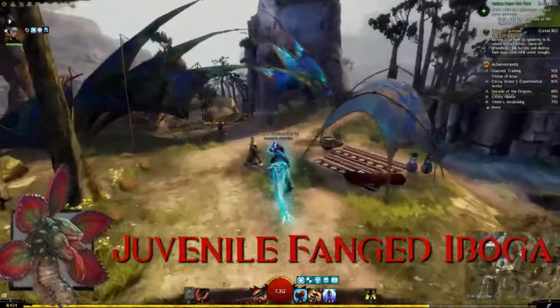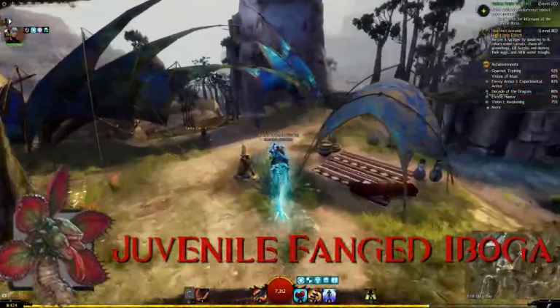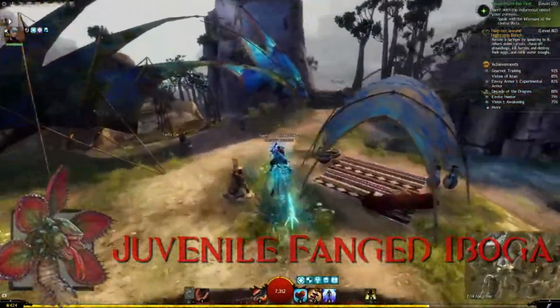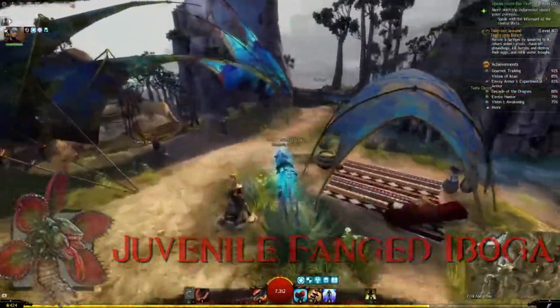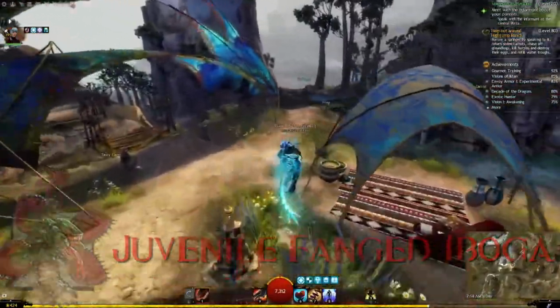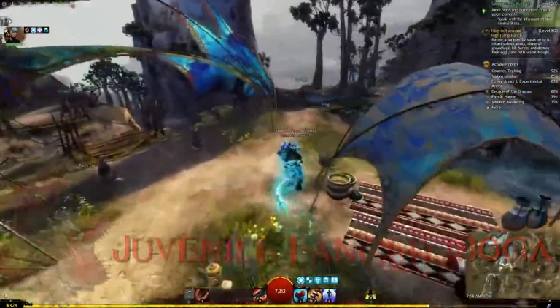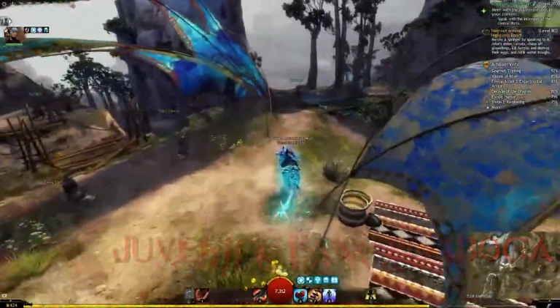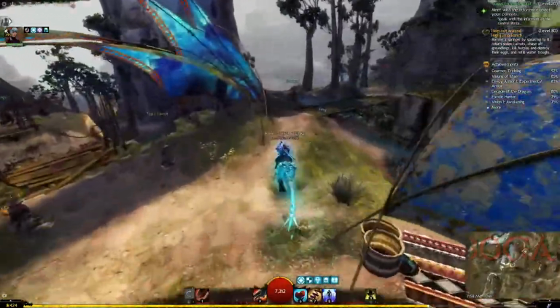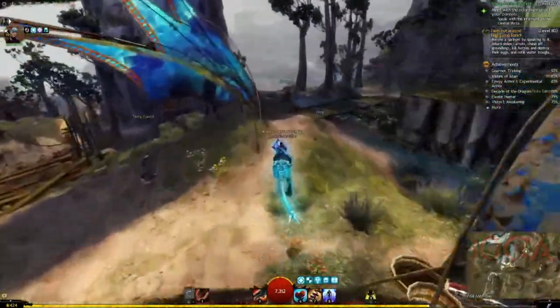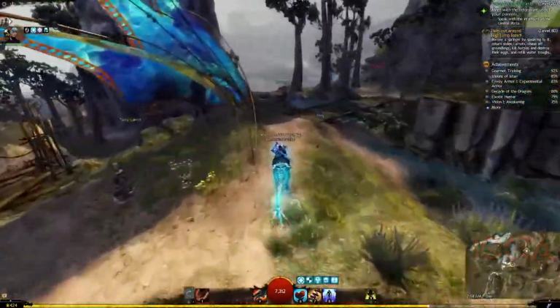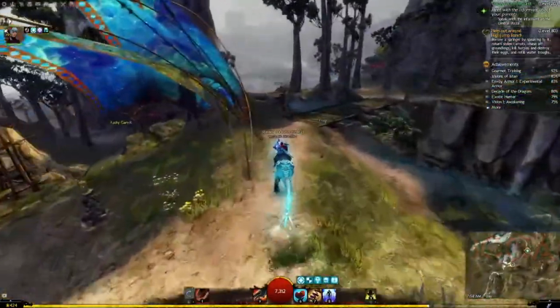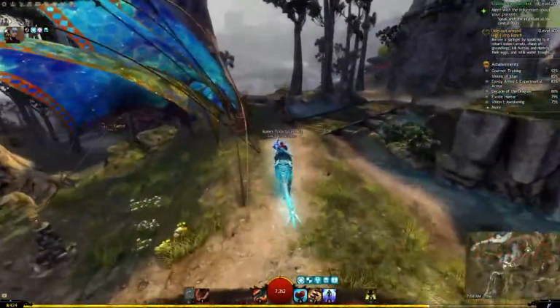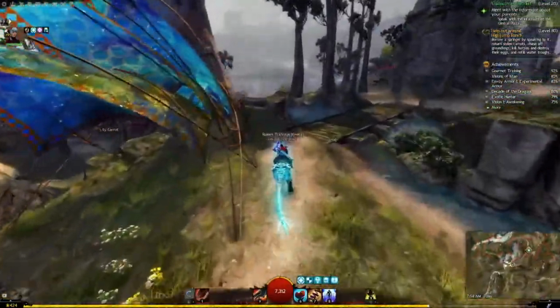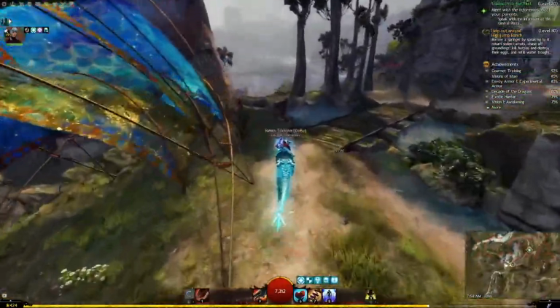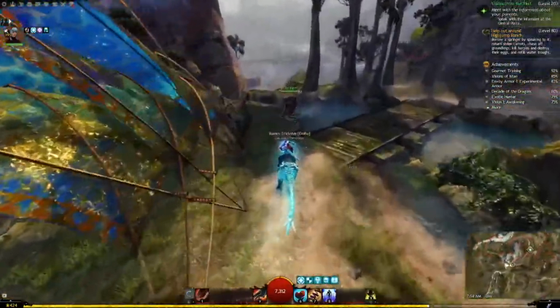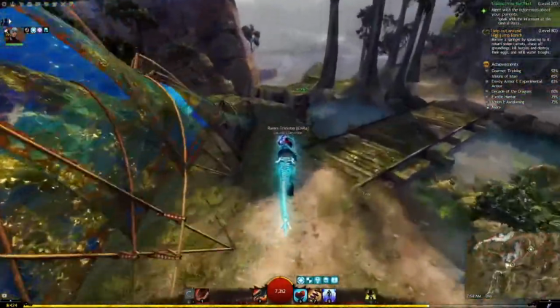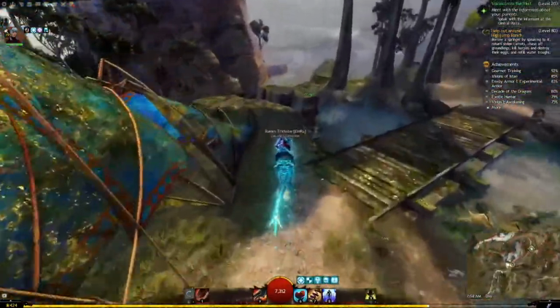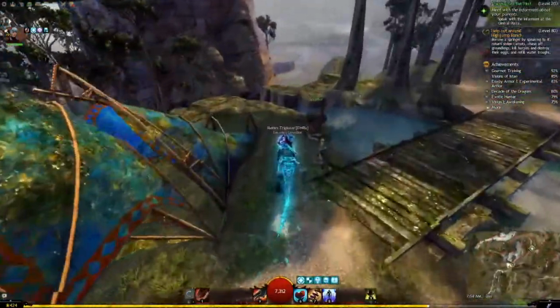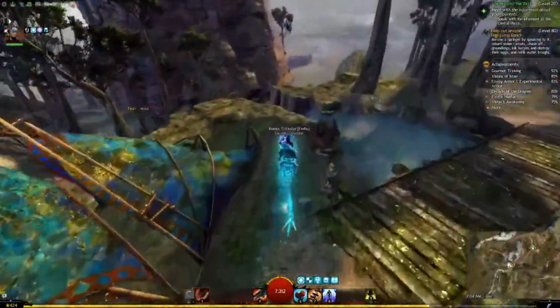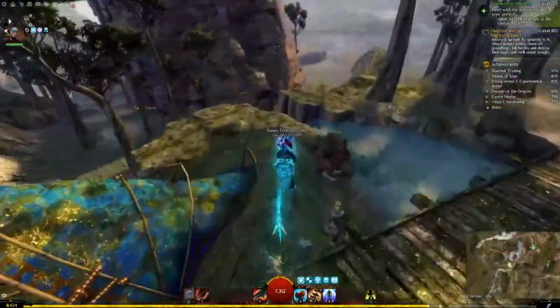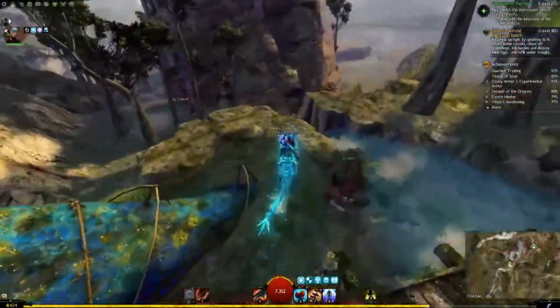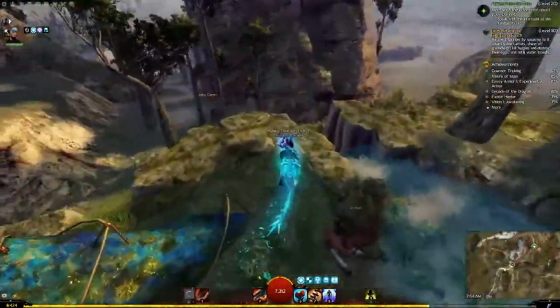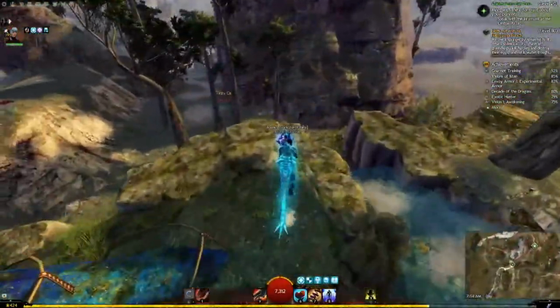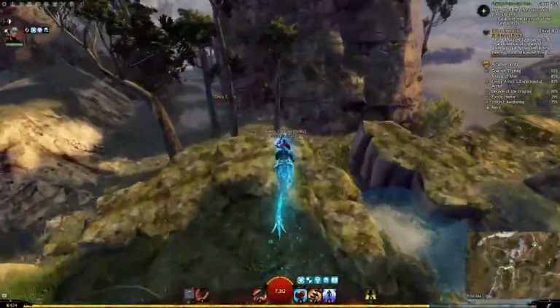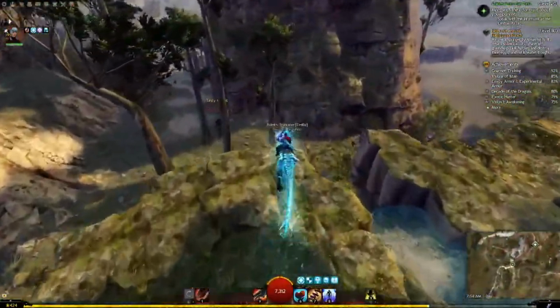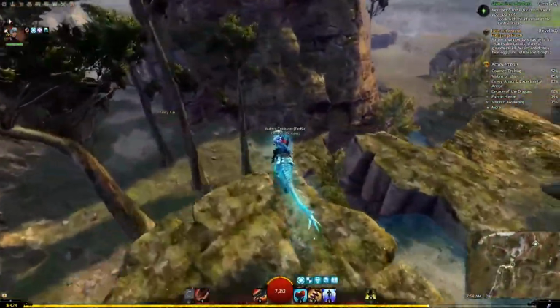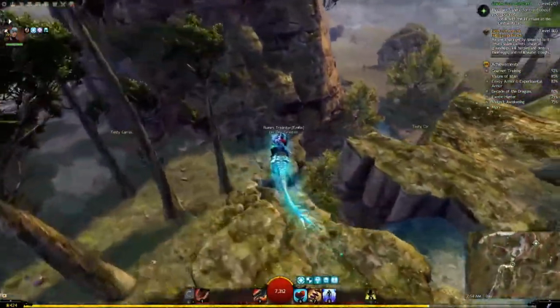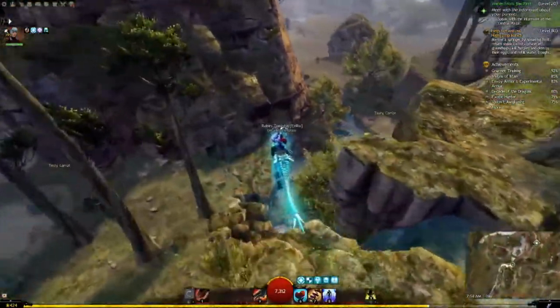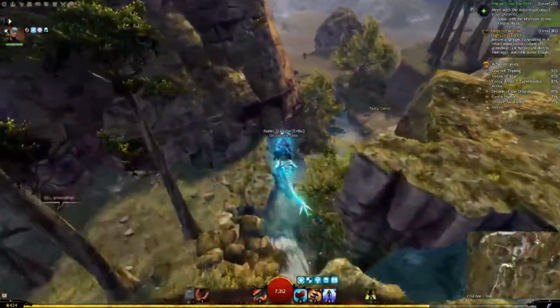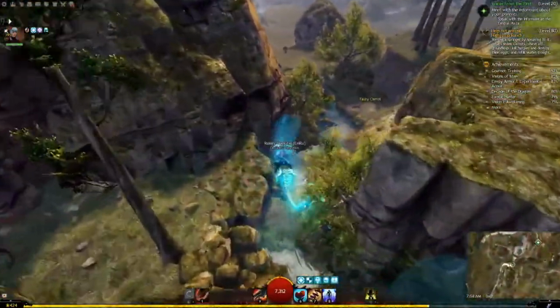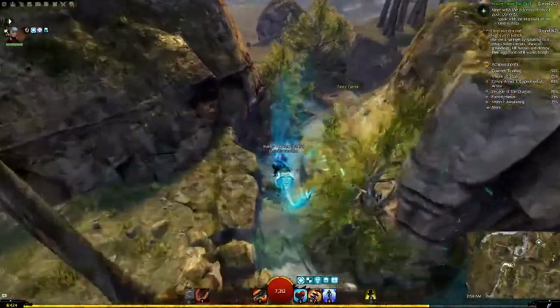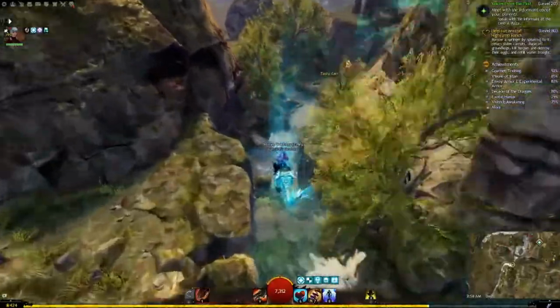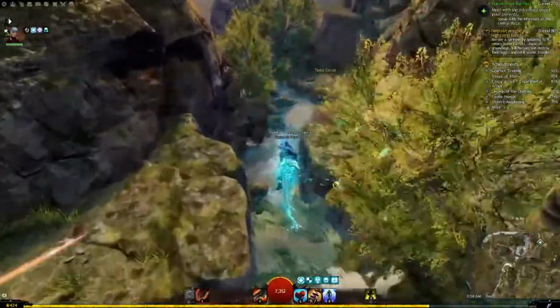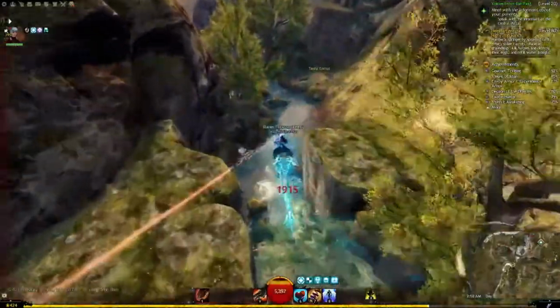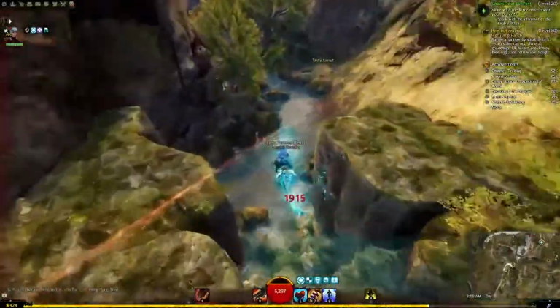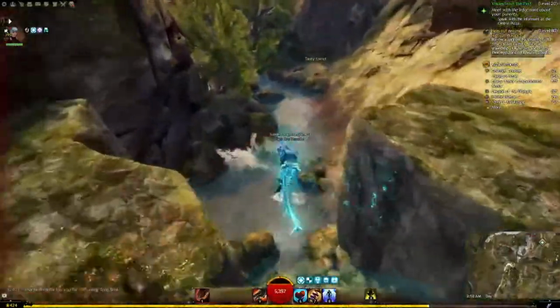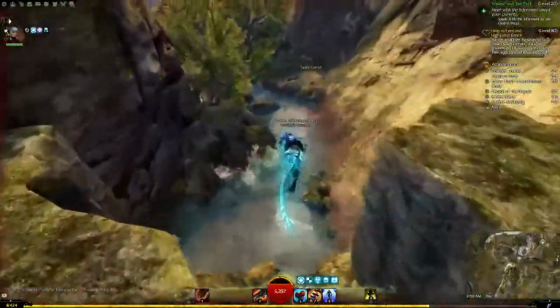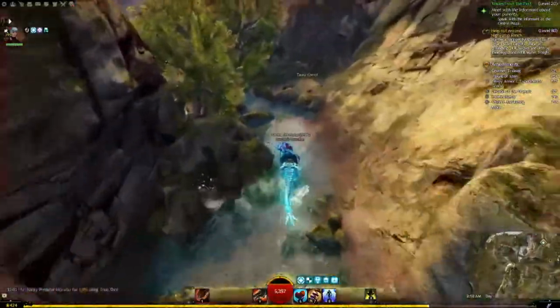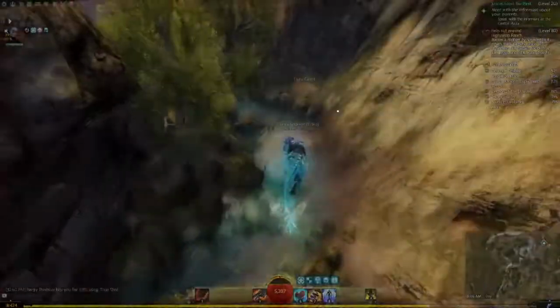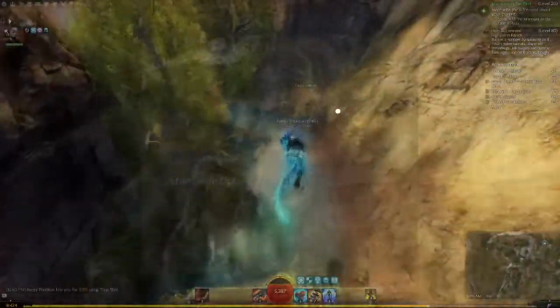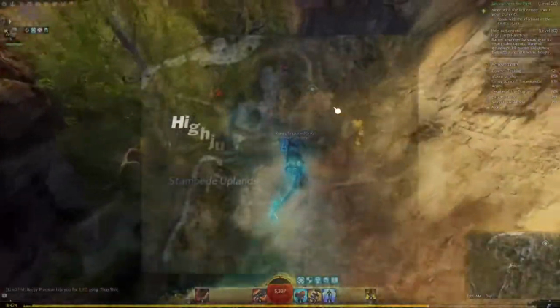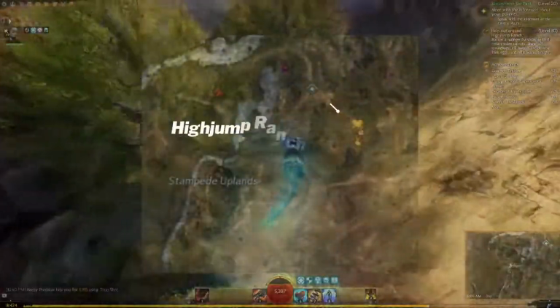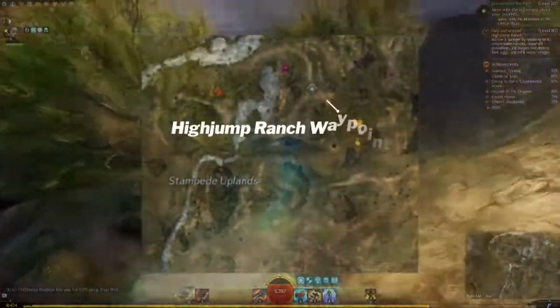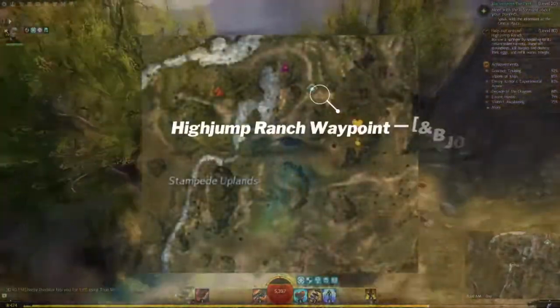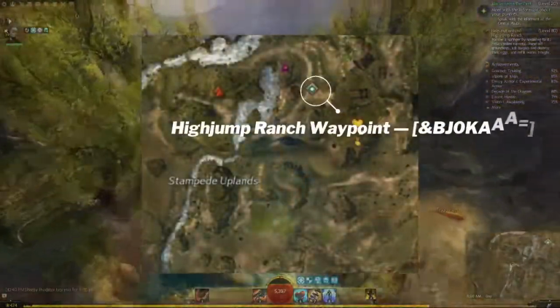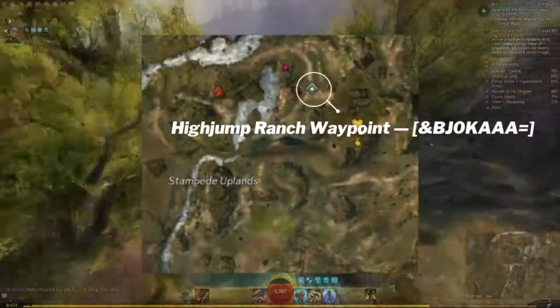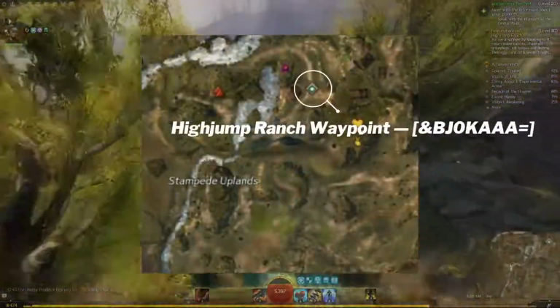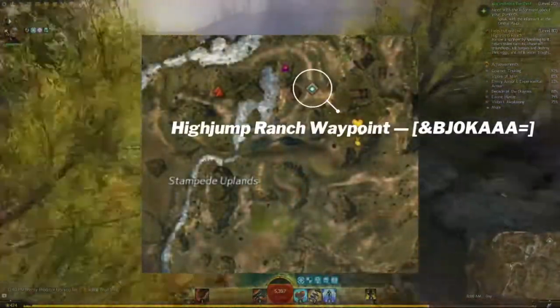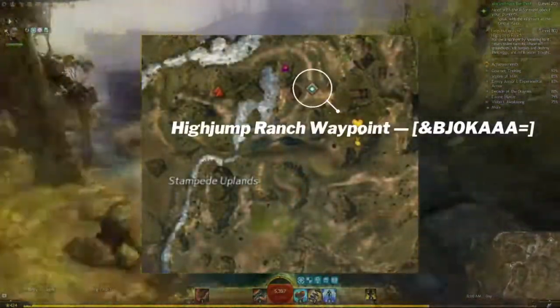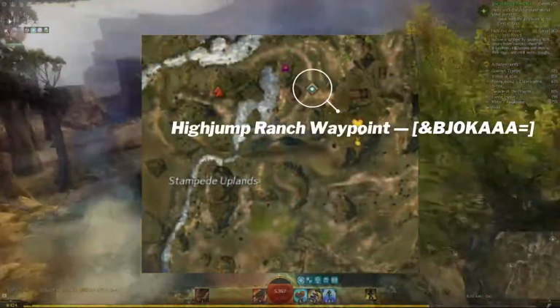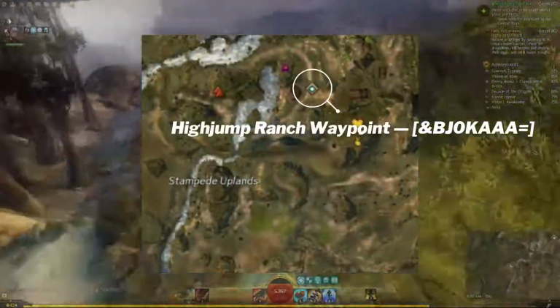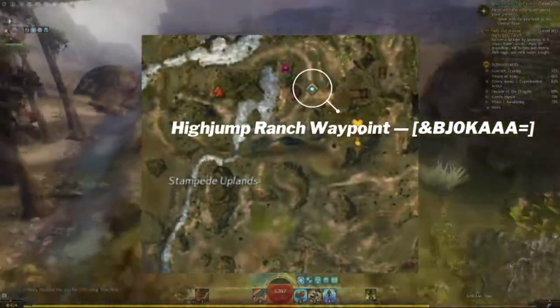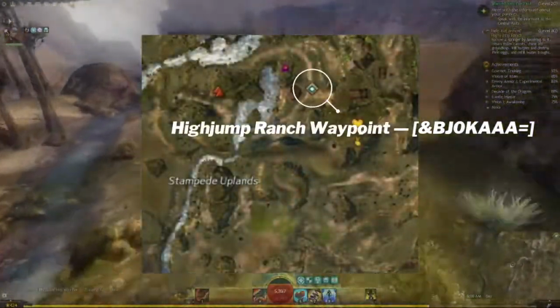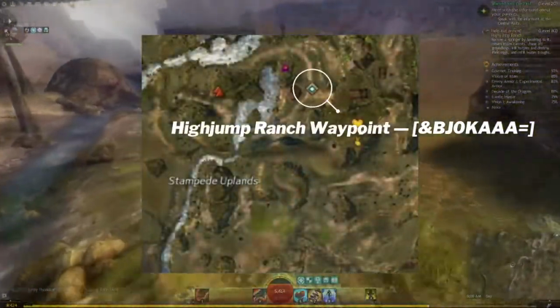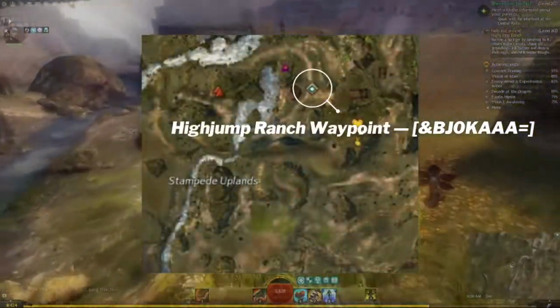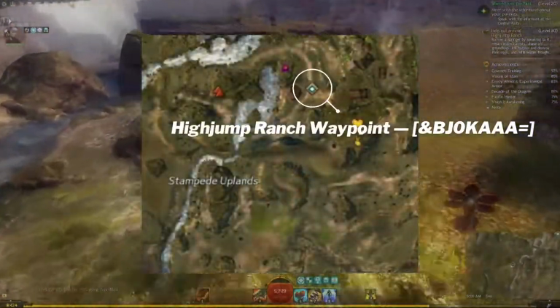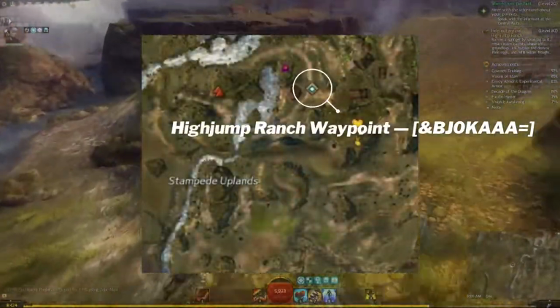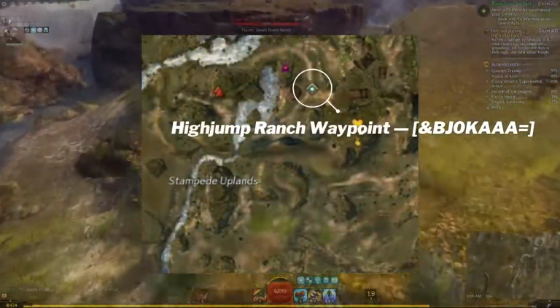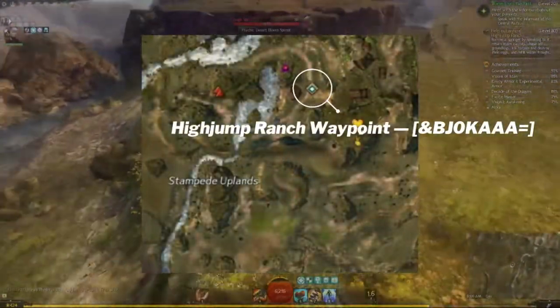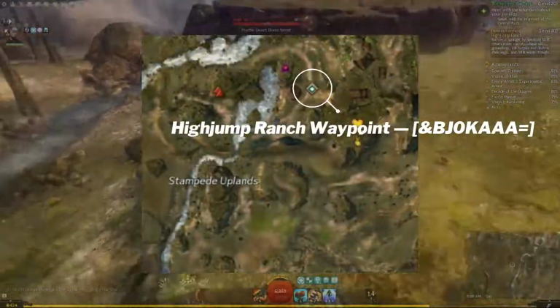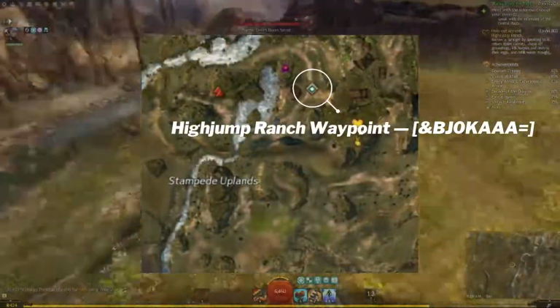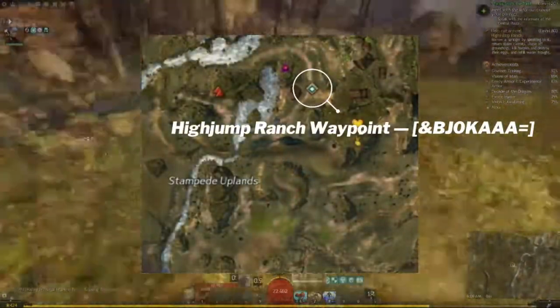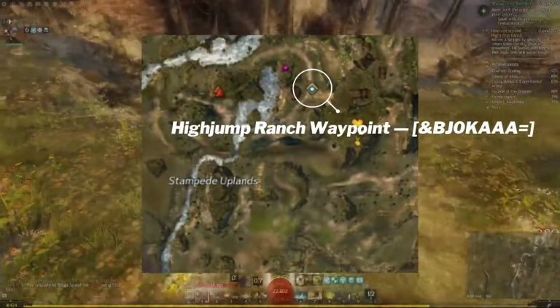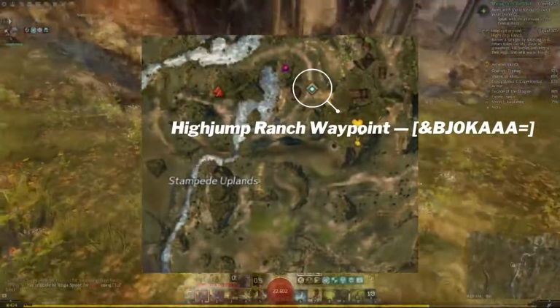Fang de Boga is another easier one, which will be in Desert Highlands, directly southwest of High Jump Ranch Waypoint, below the plateau.